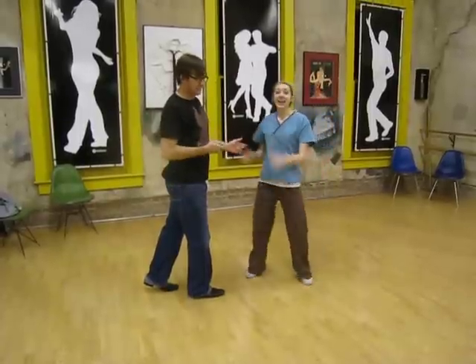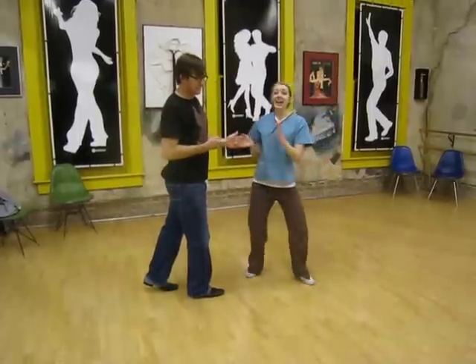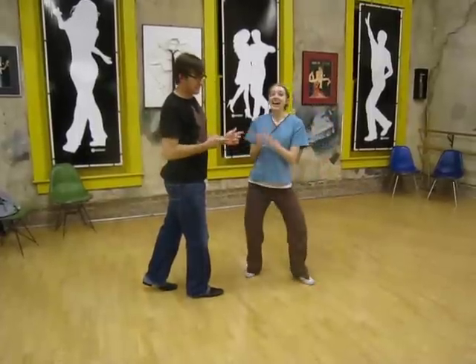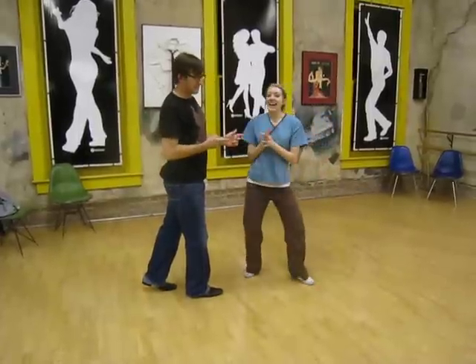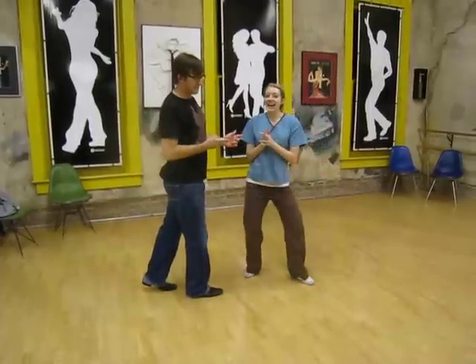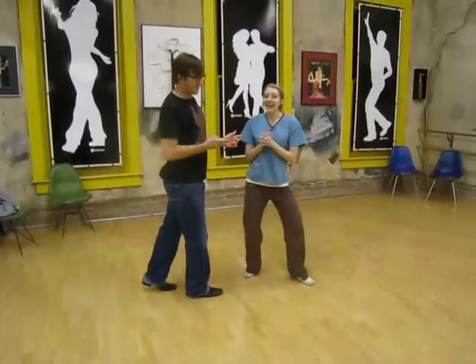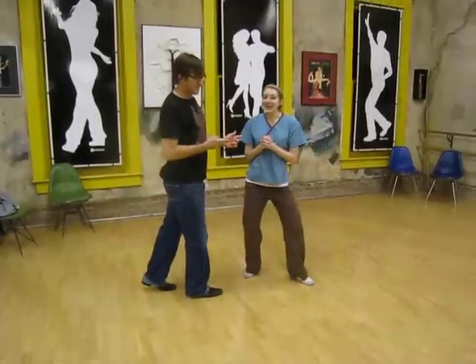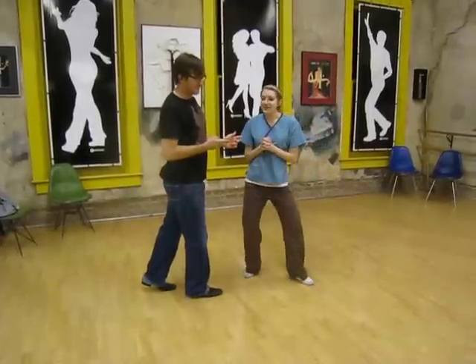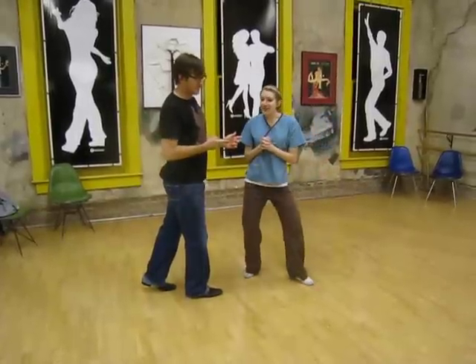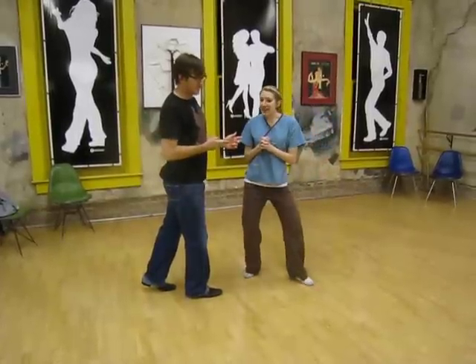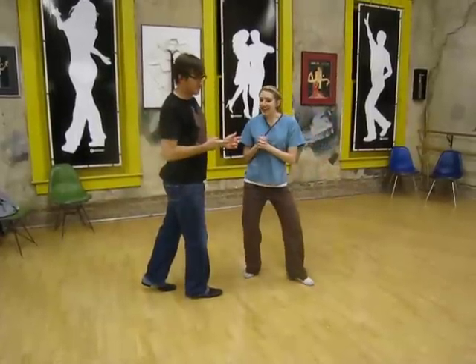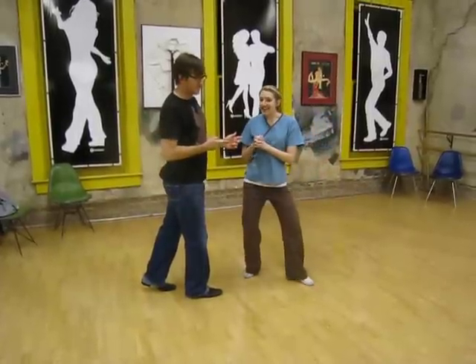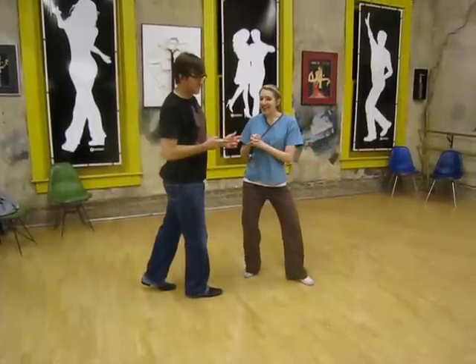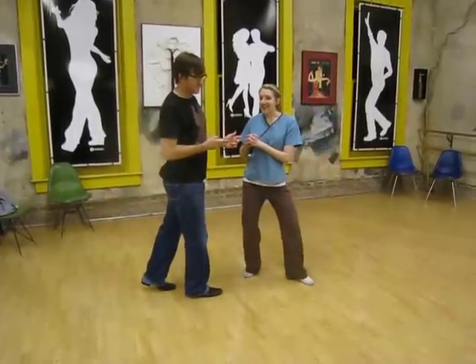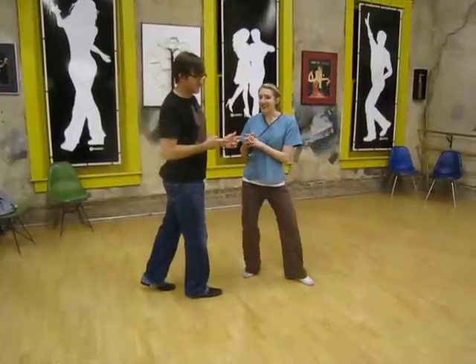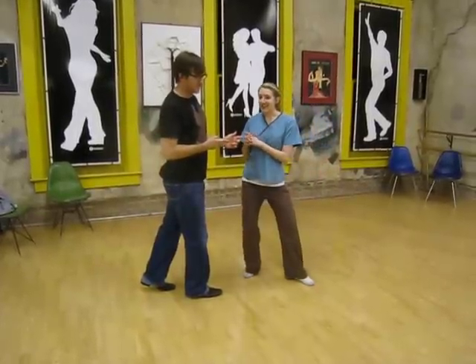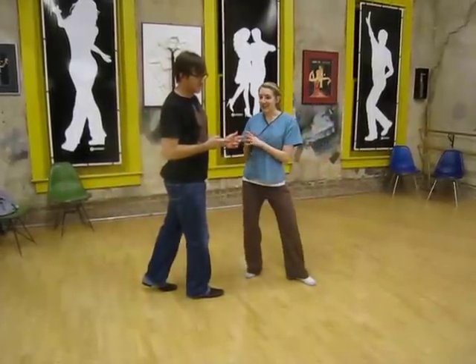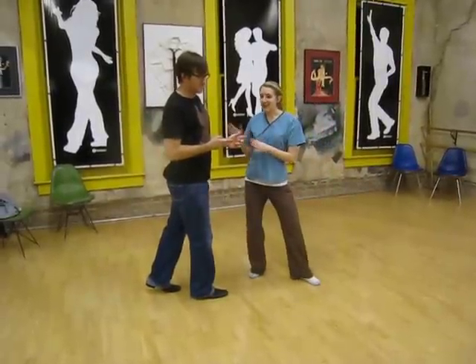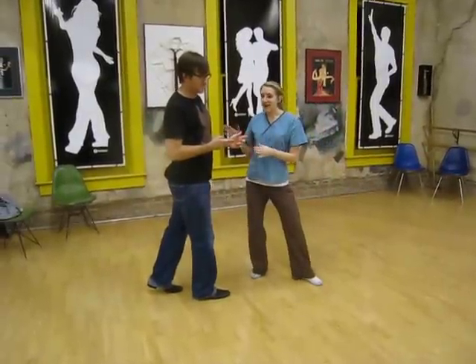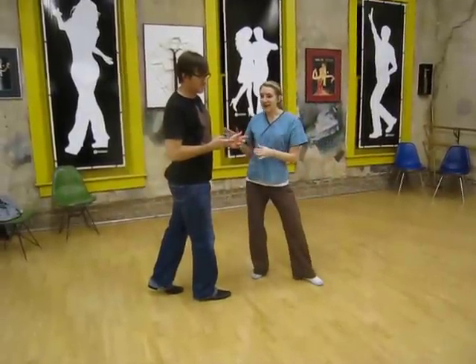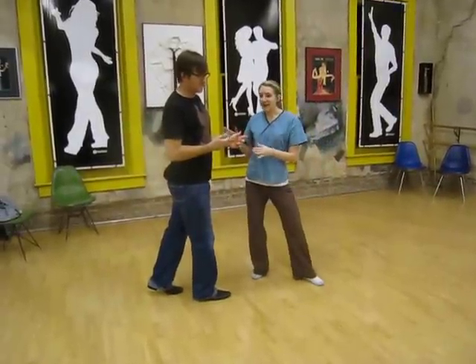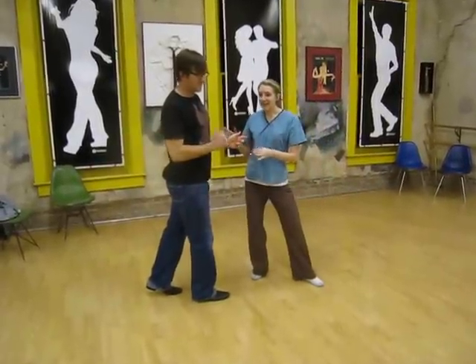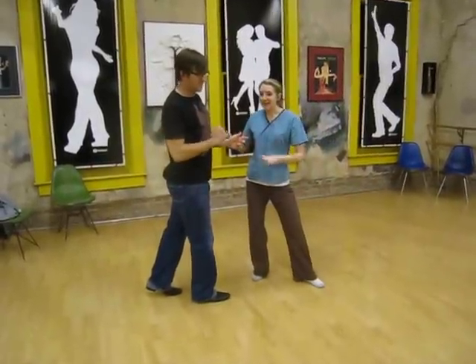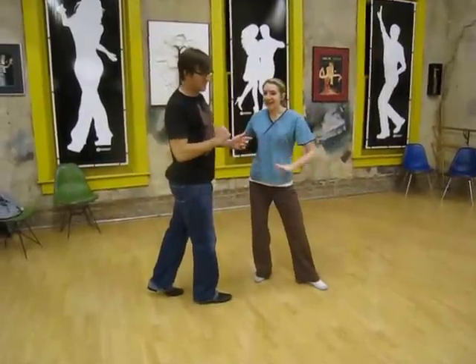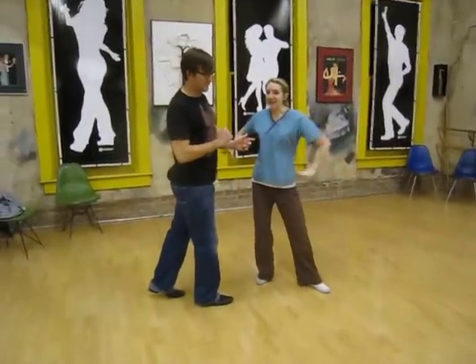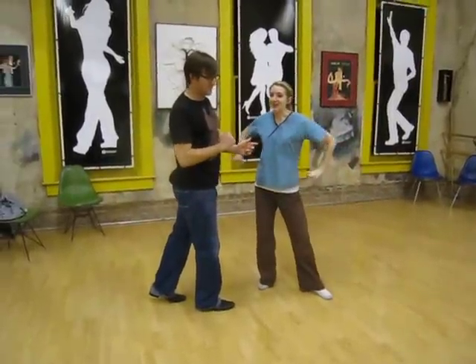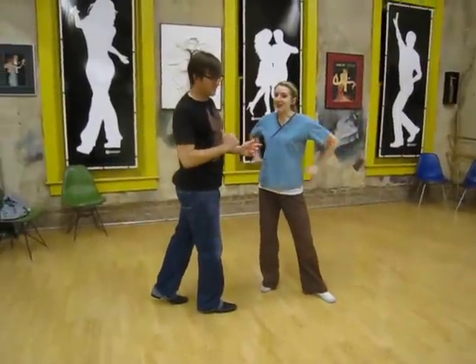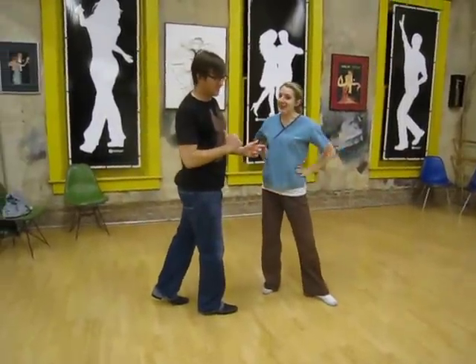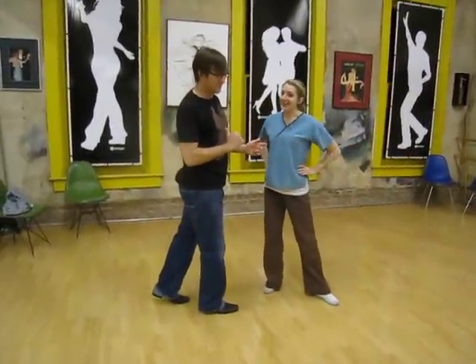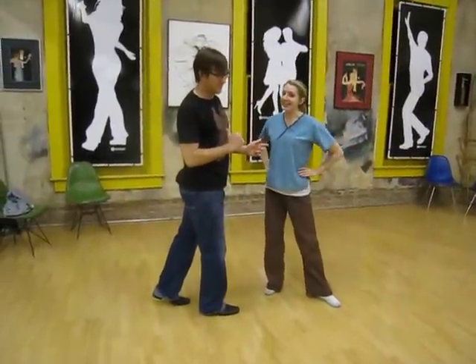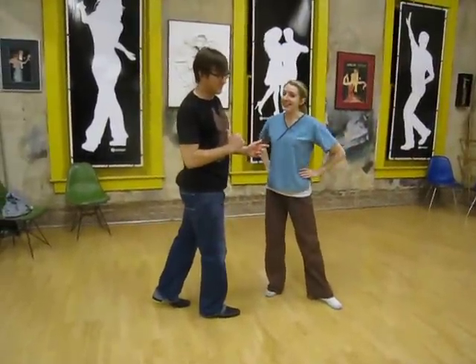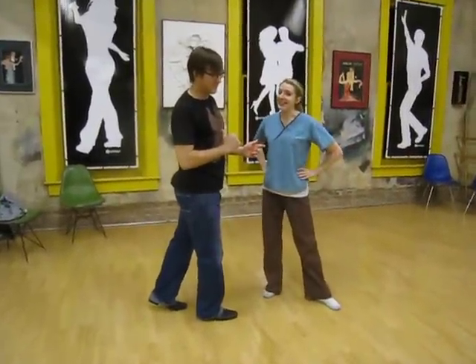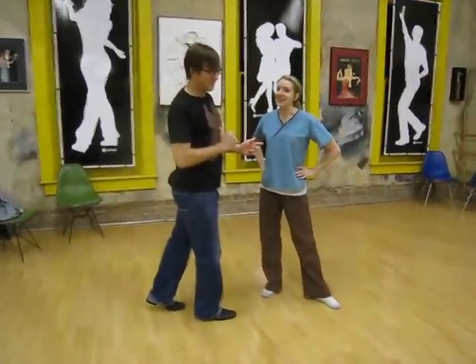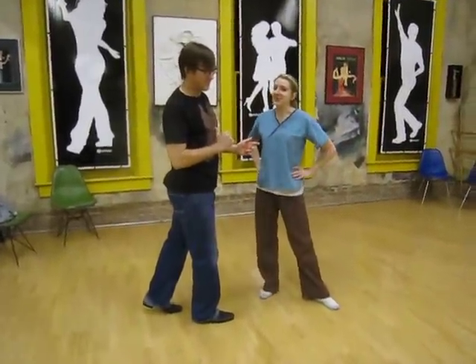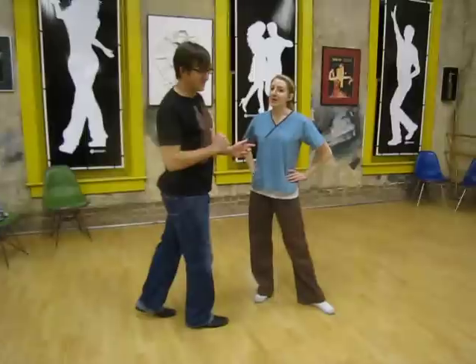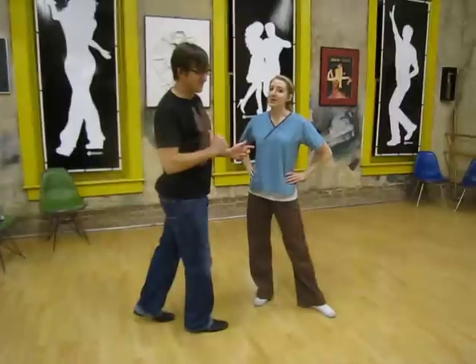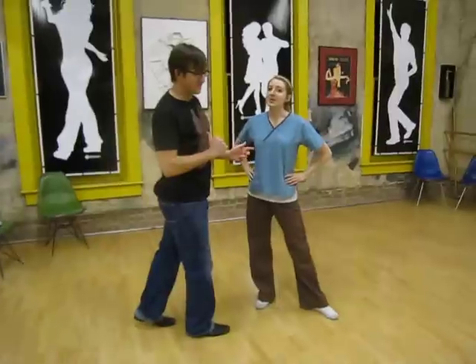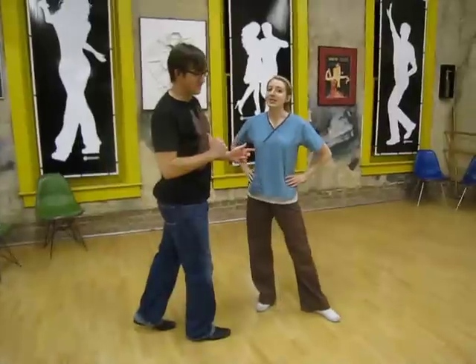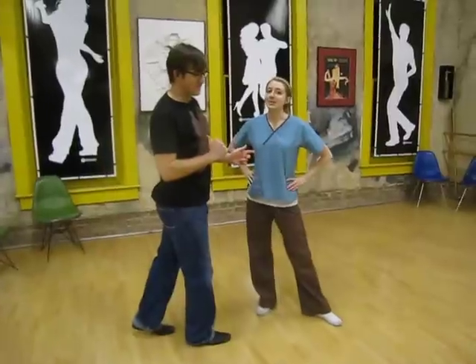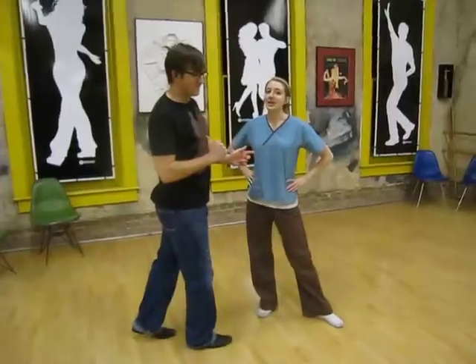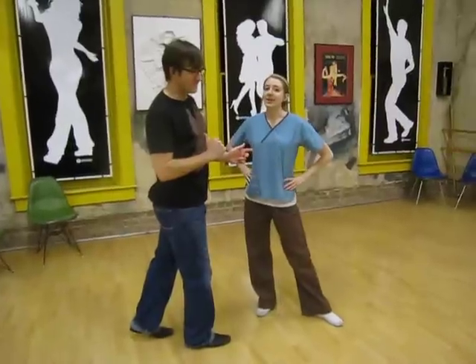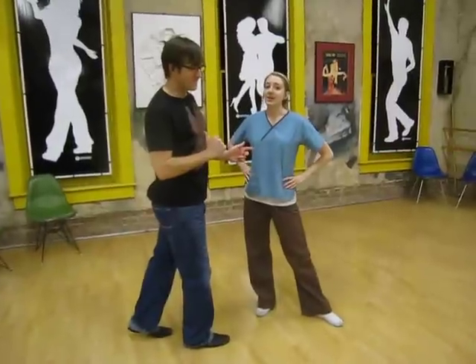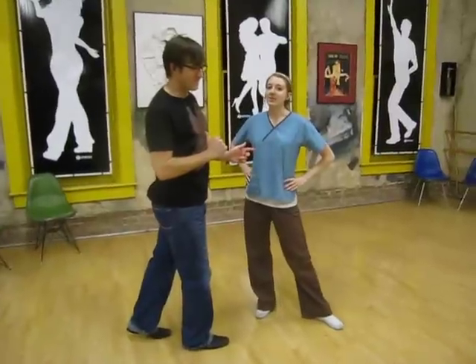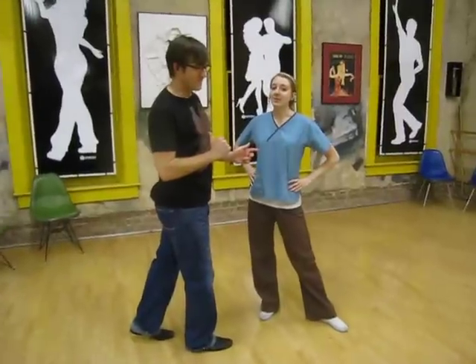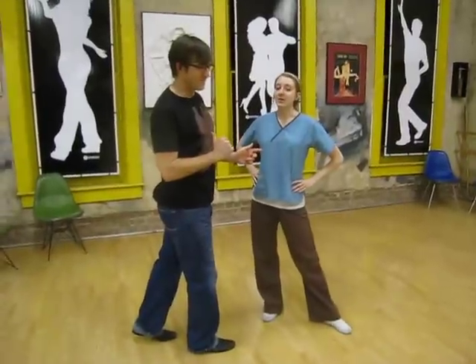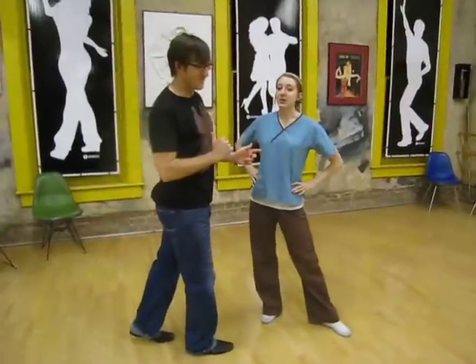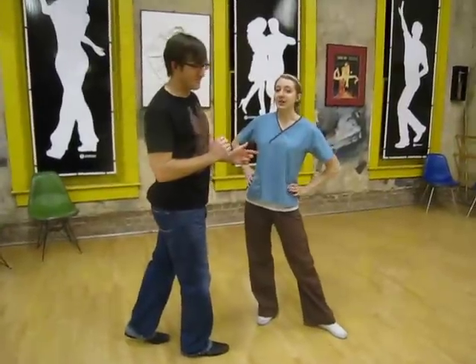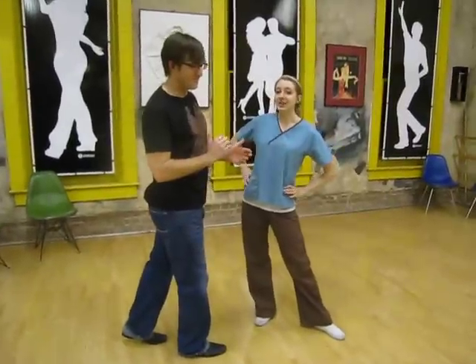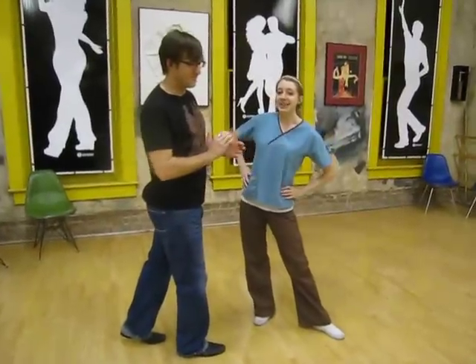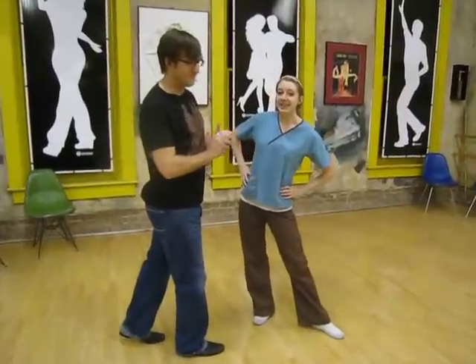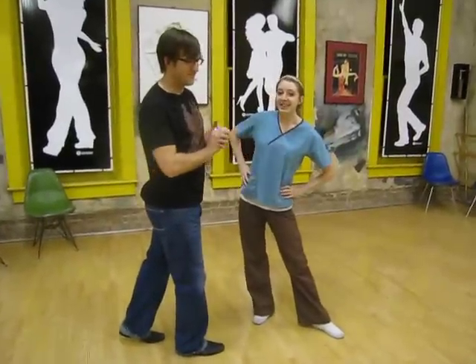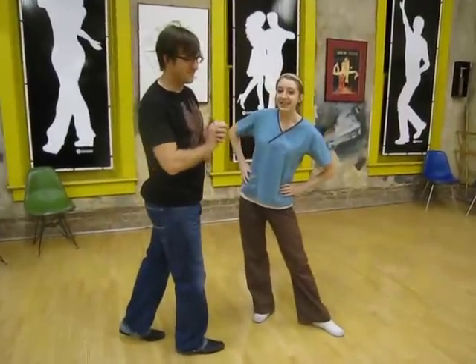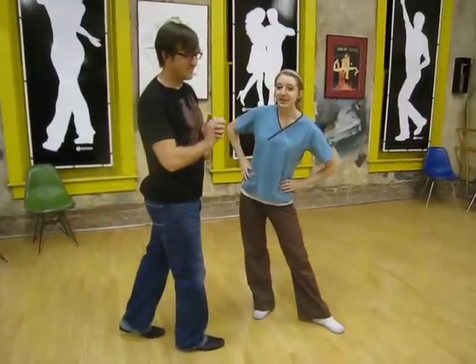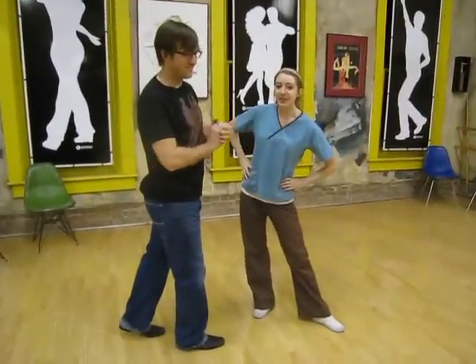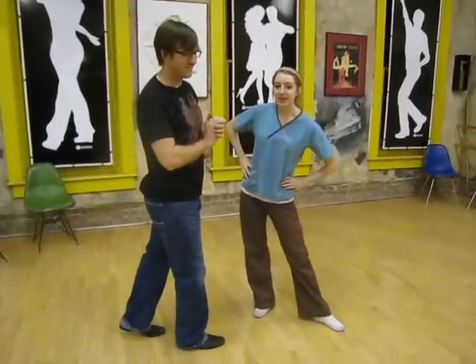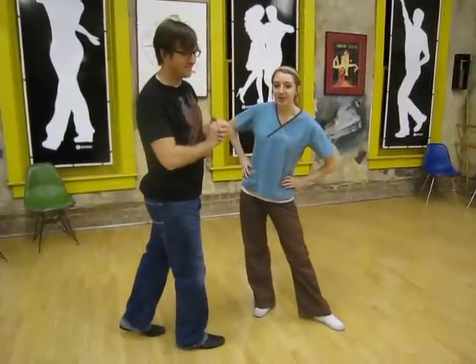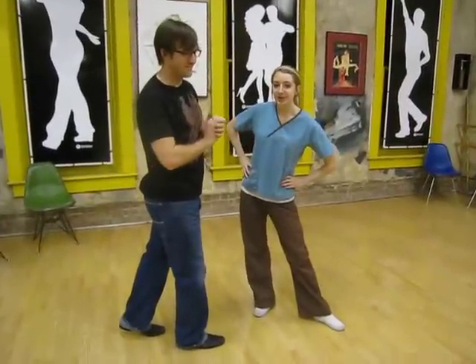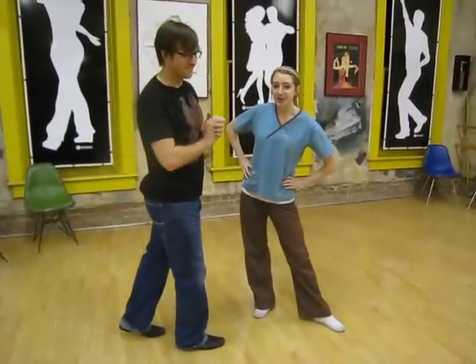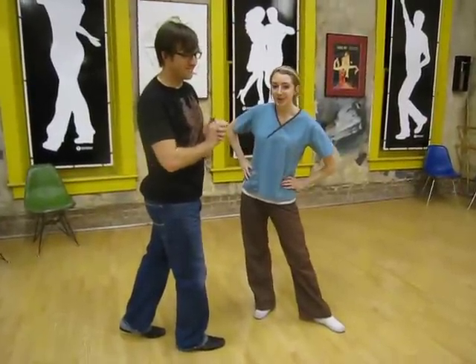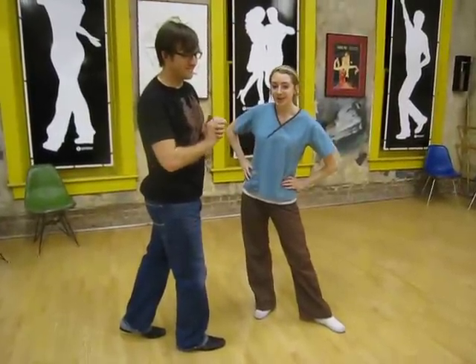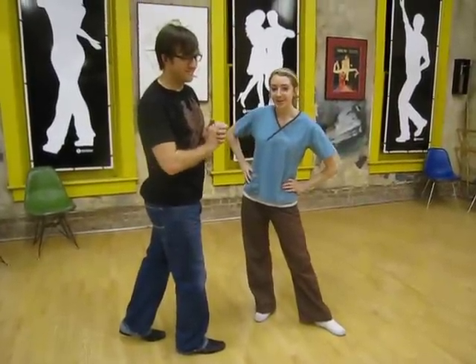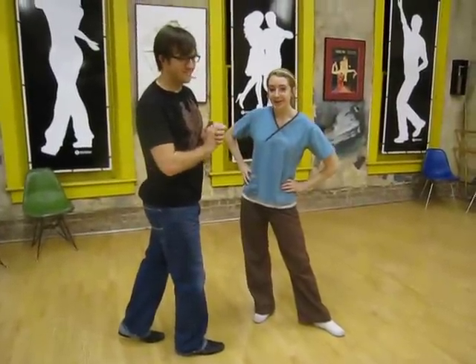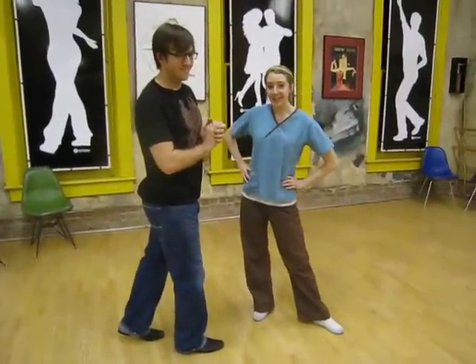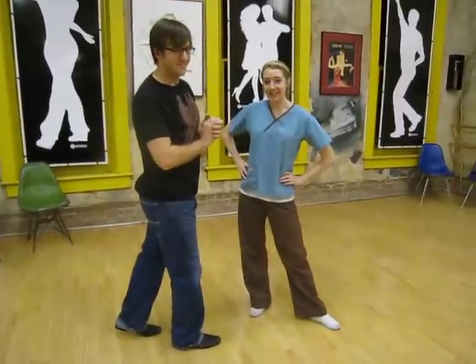I'm Janie and this is Marcus, and join us at itsaboutwomen.com for more dance tips and reviews. Thanks!